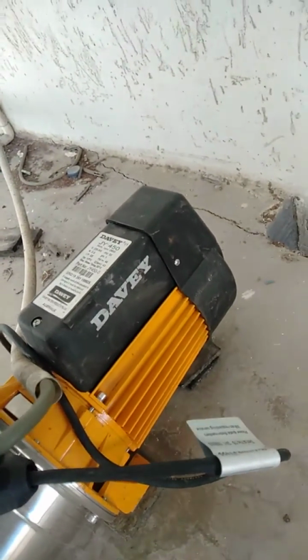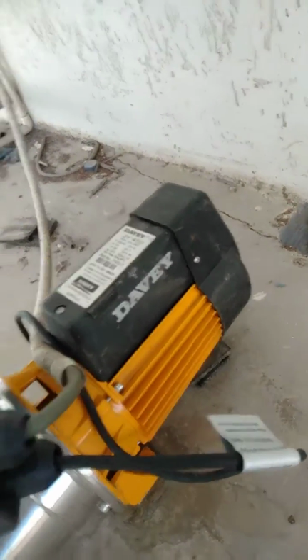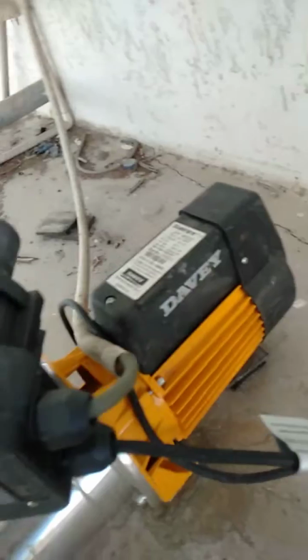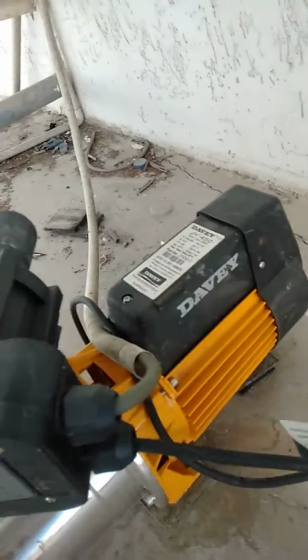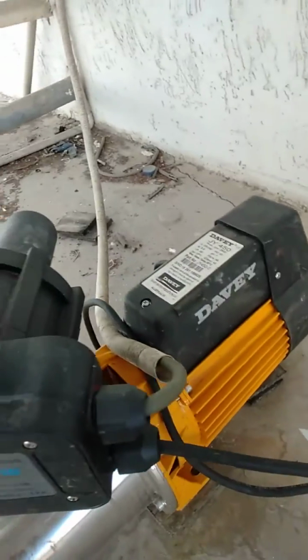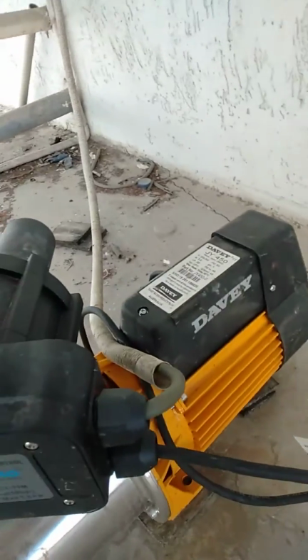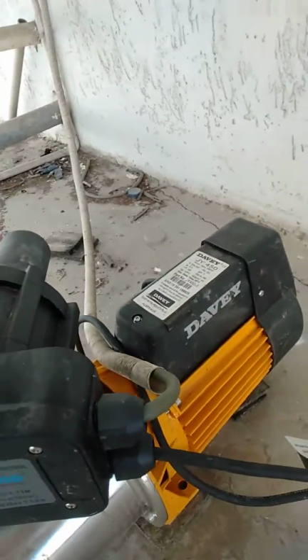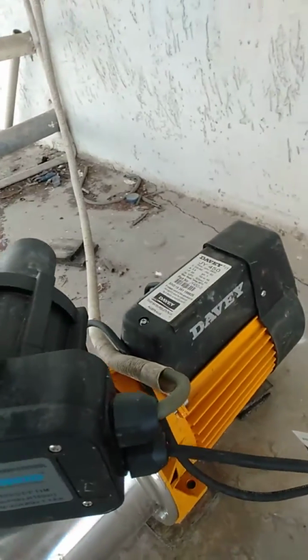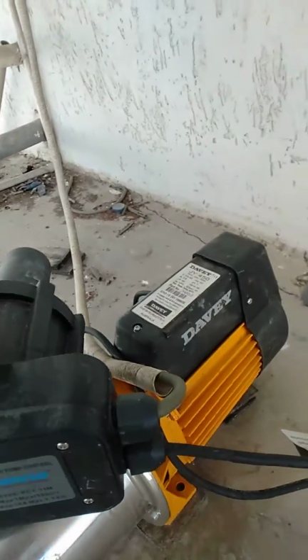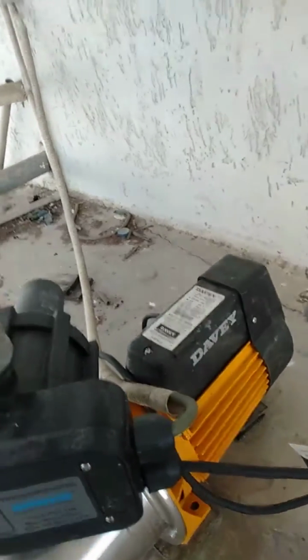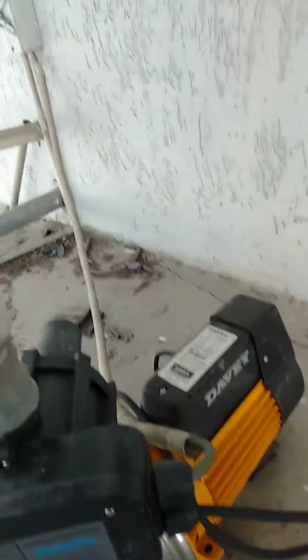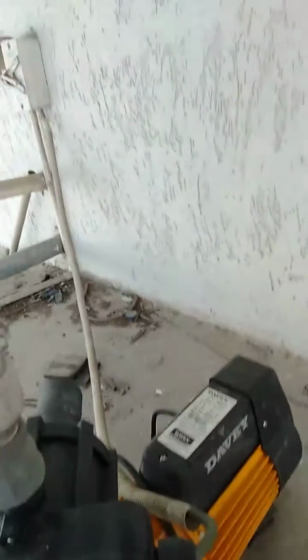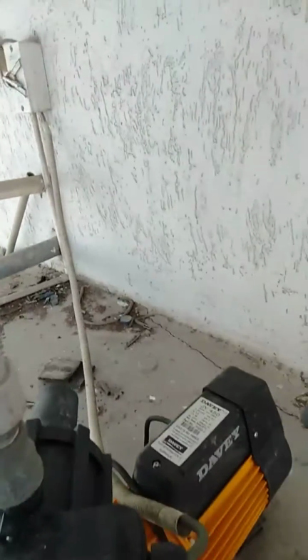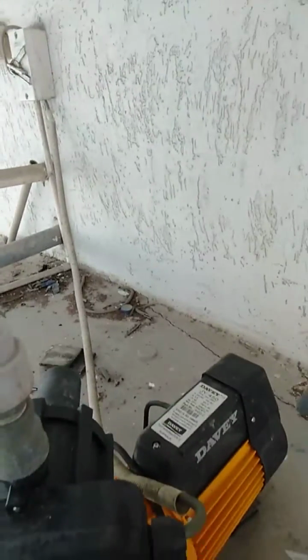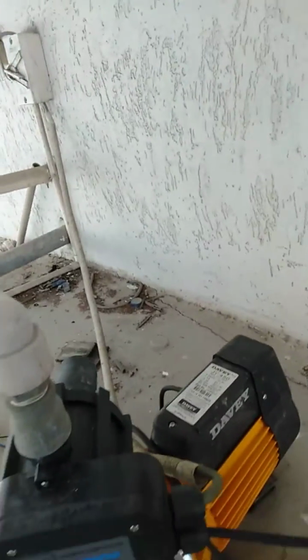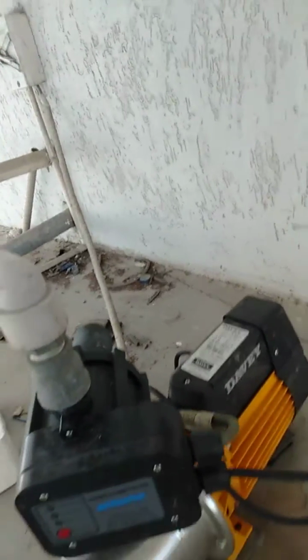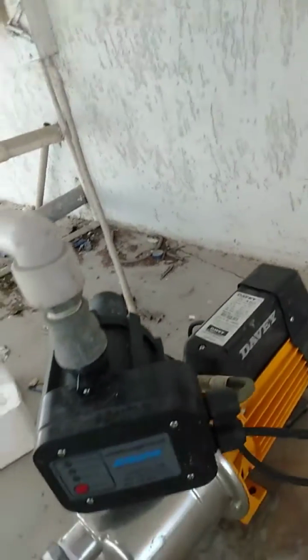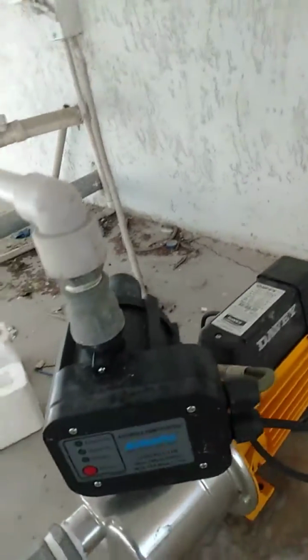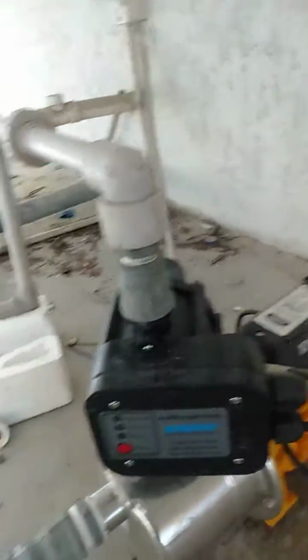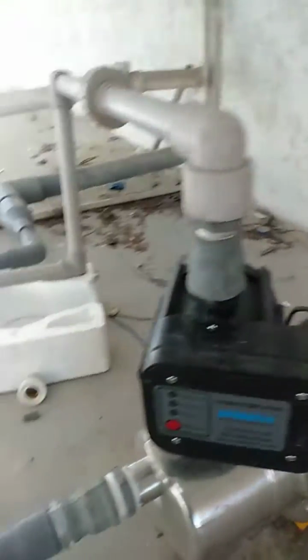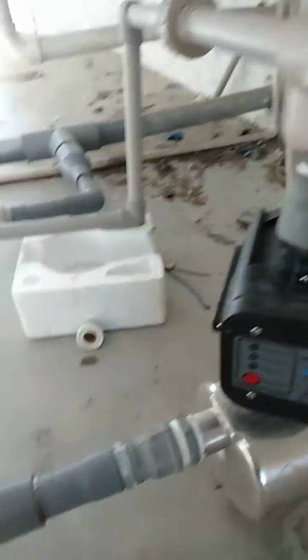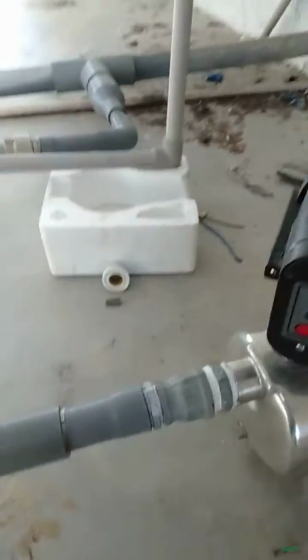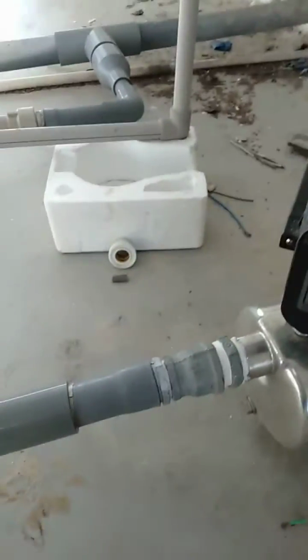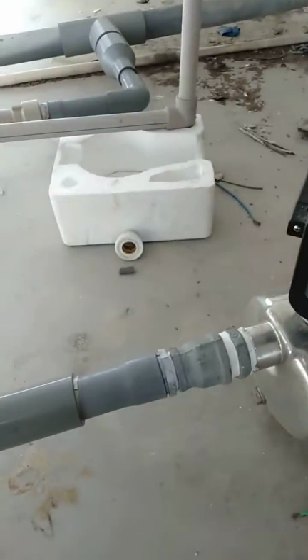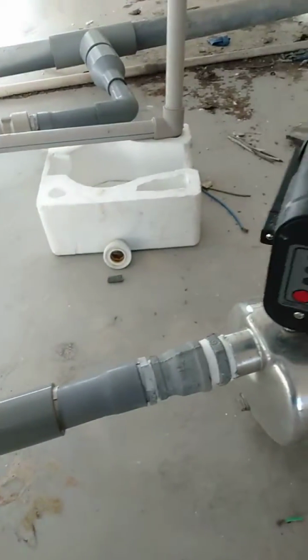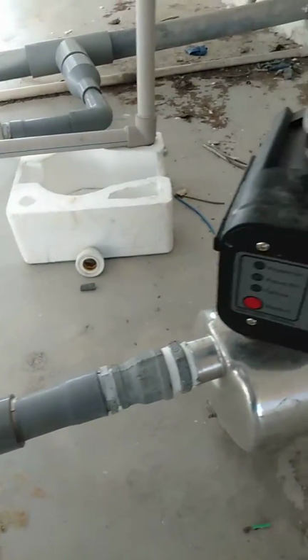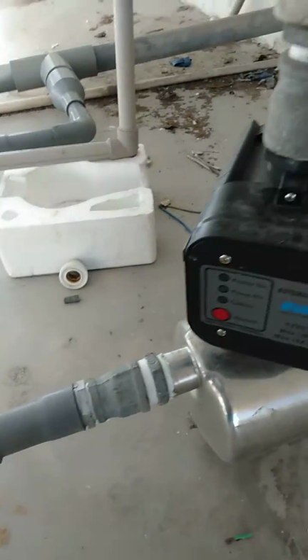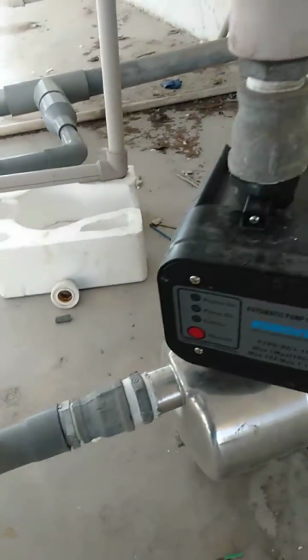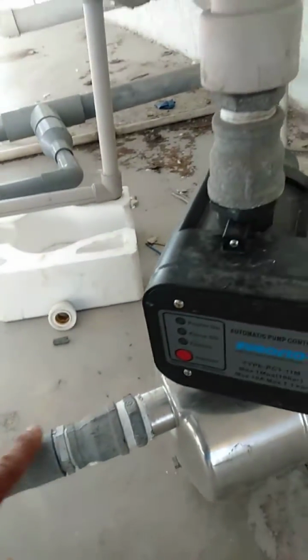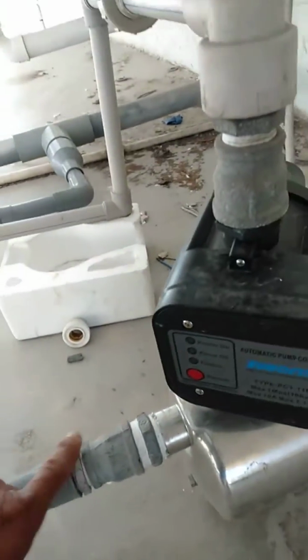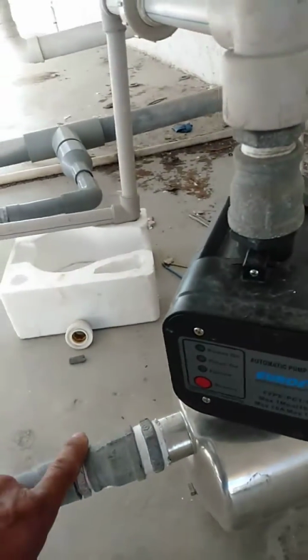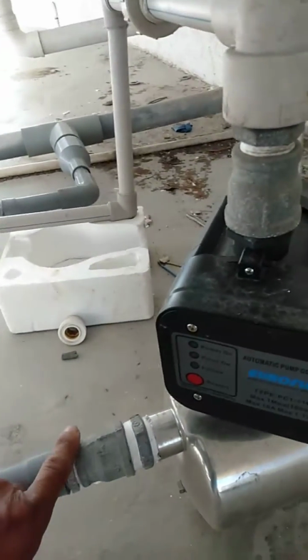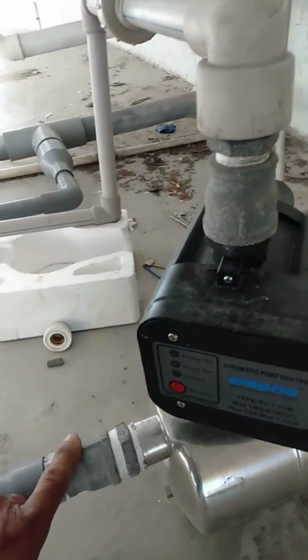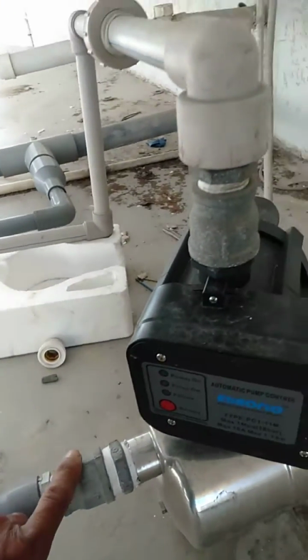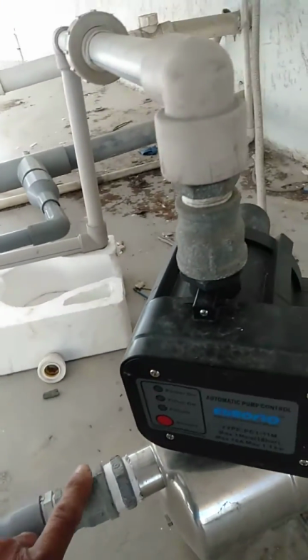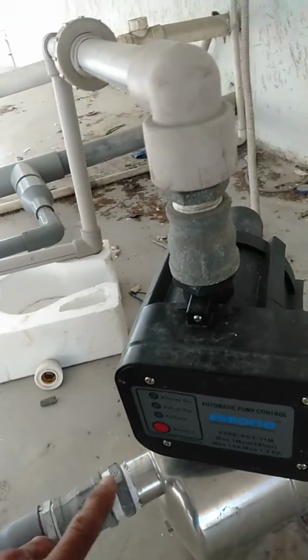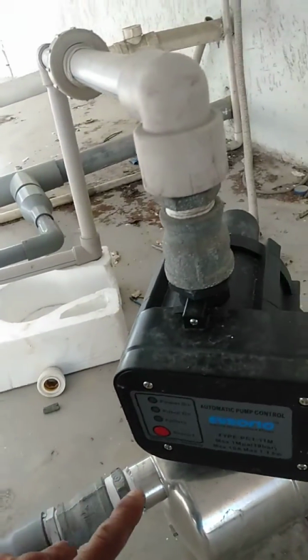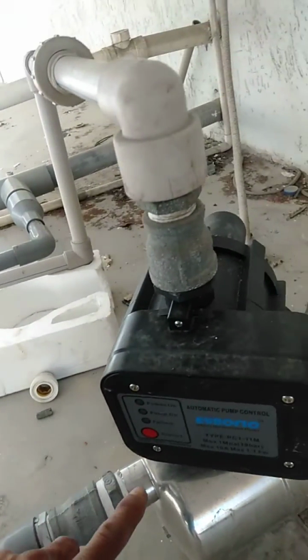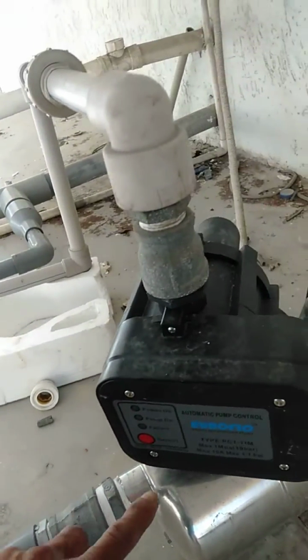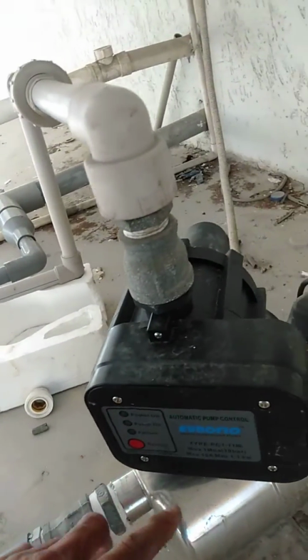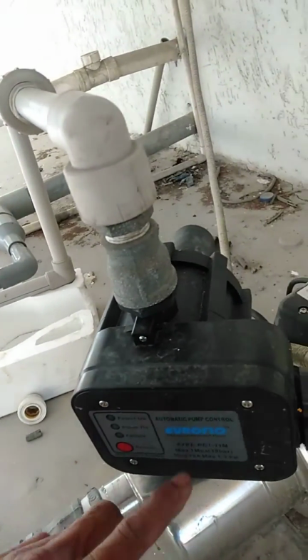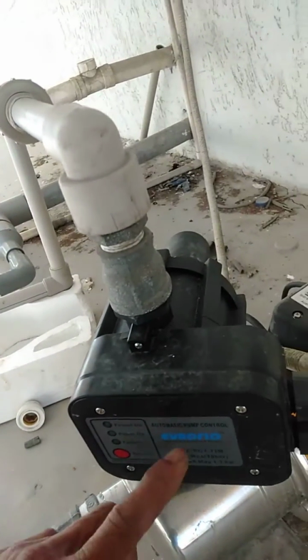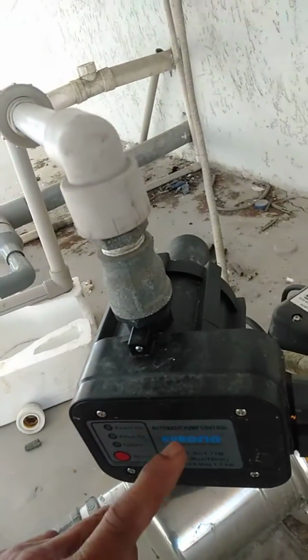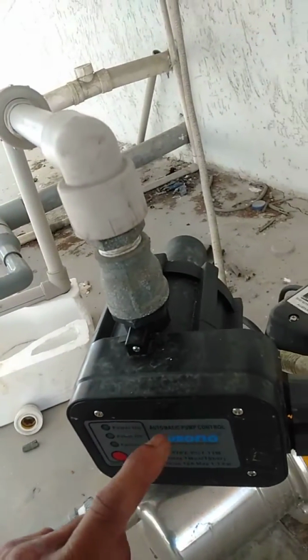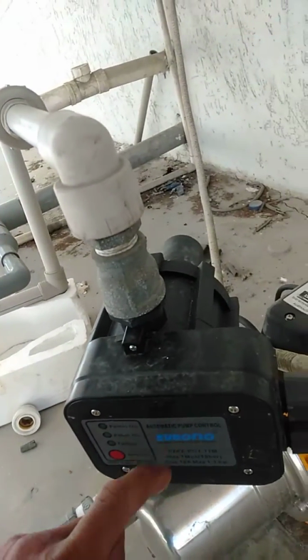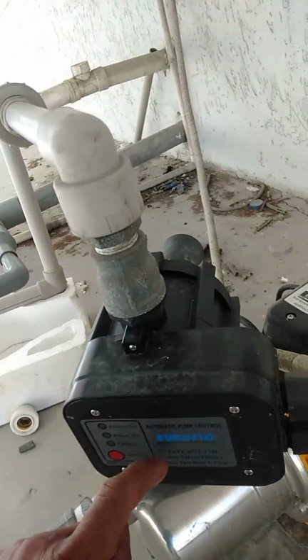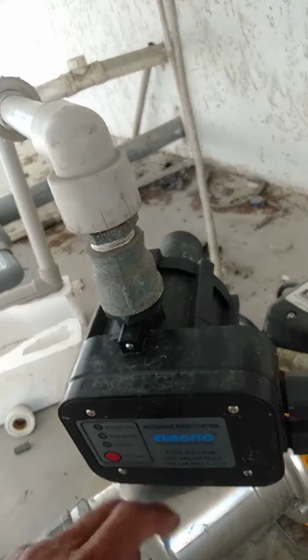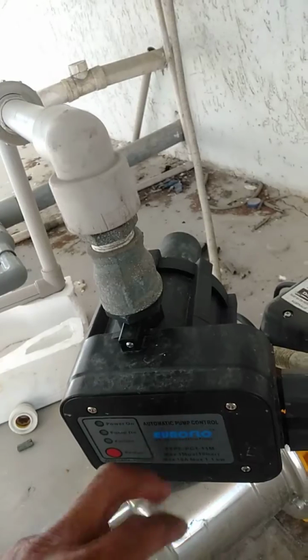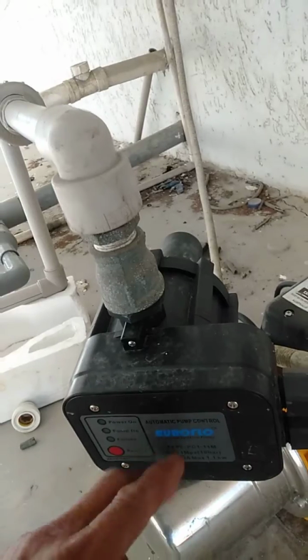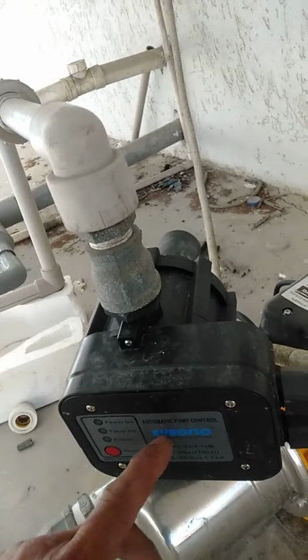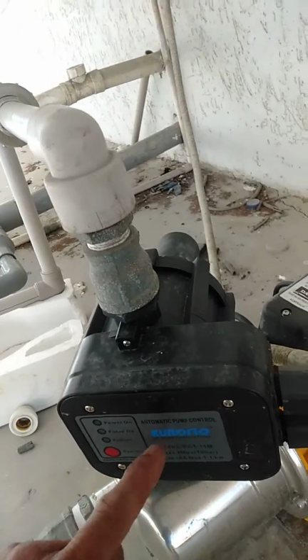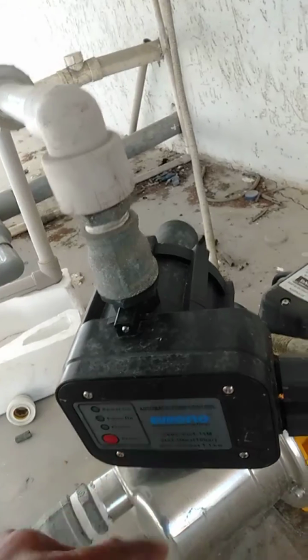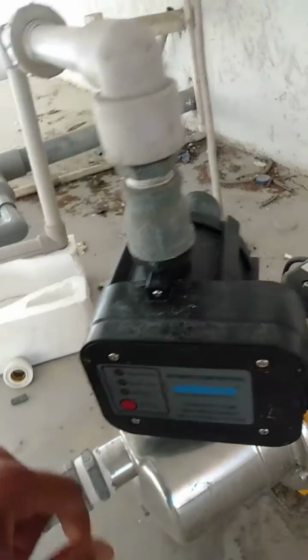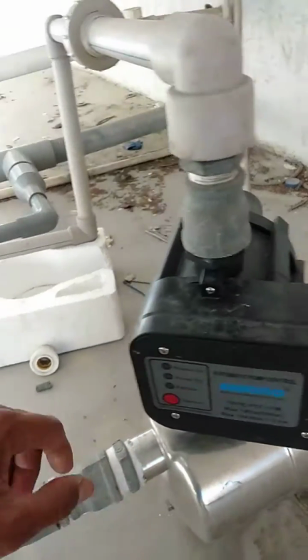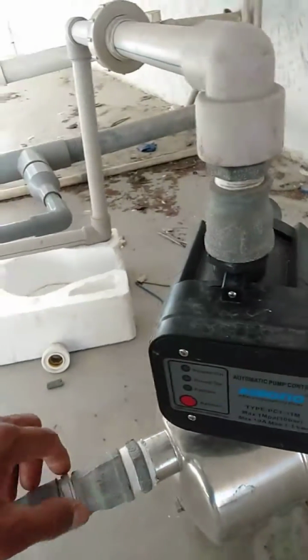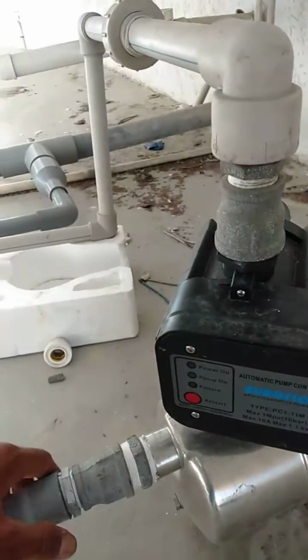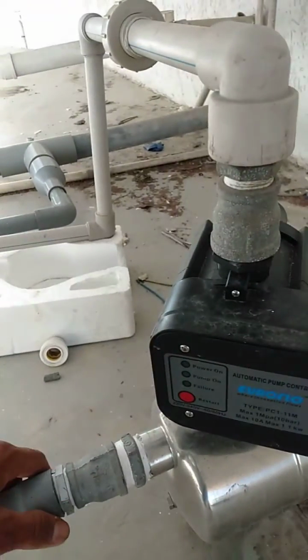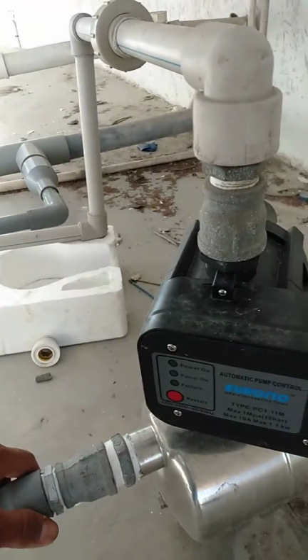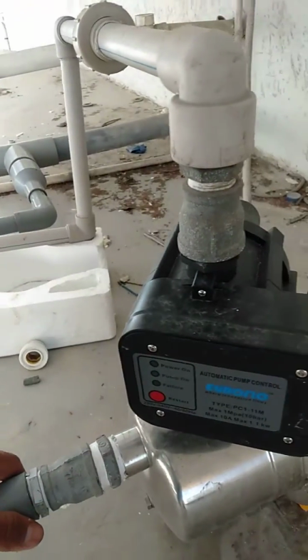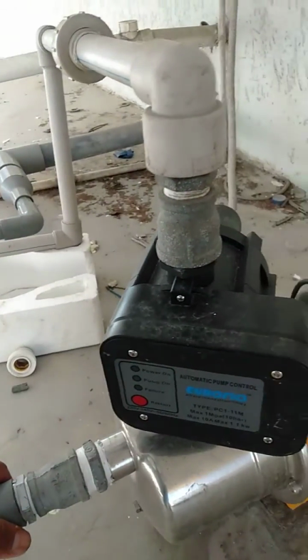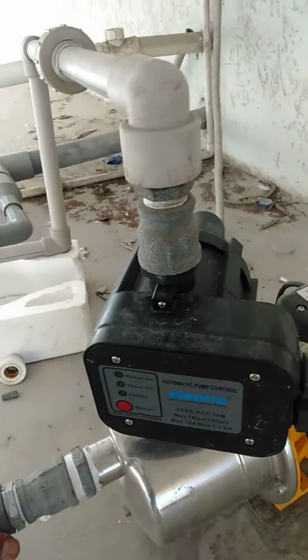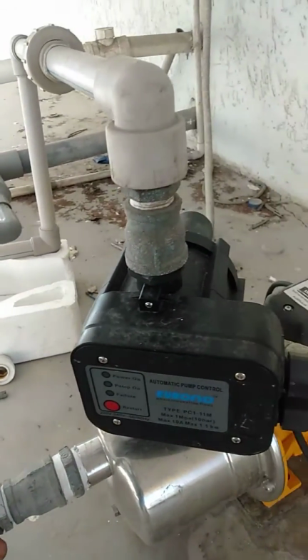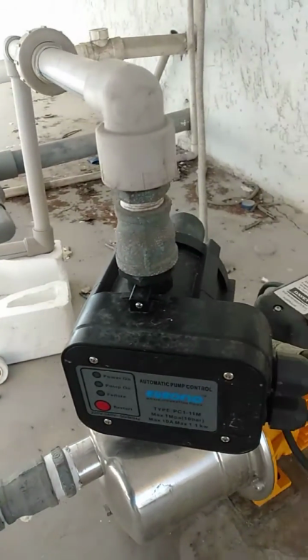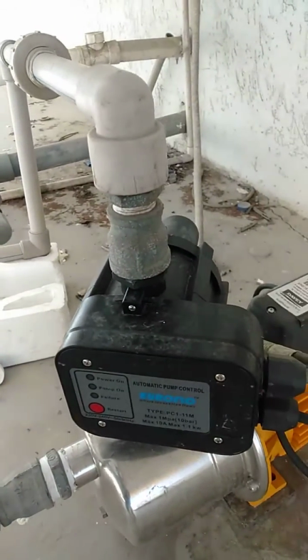So the water goes in here and then goes to the automatic pump control.